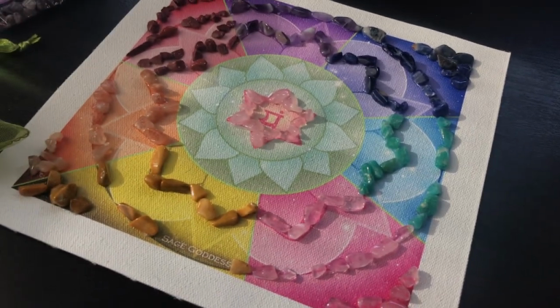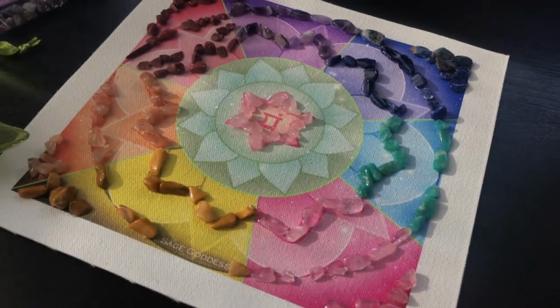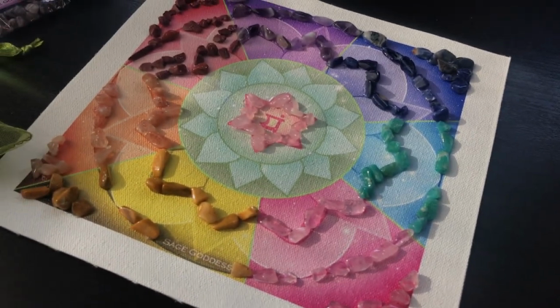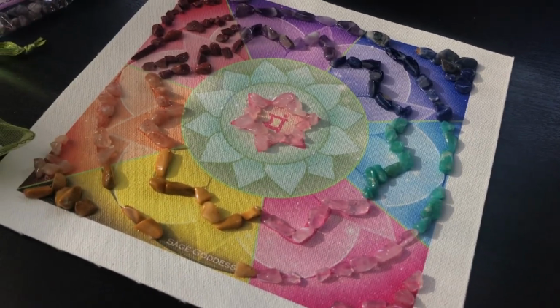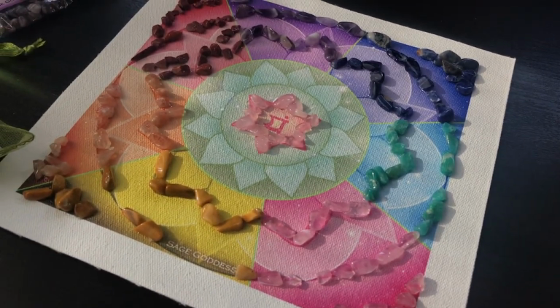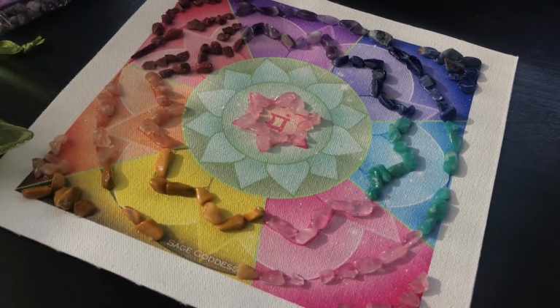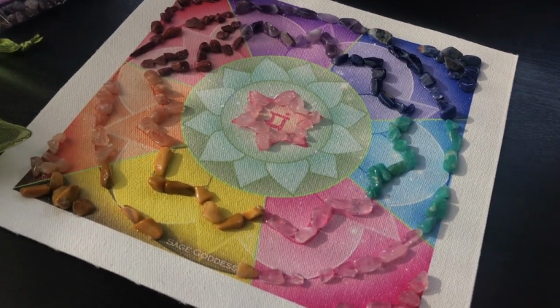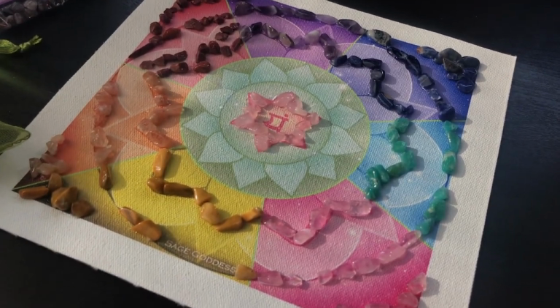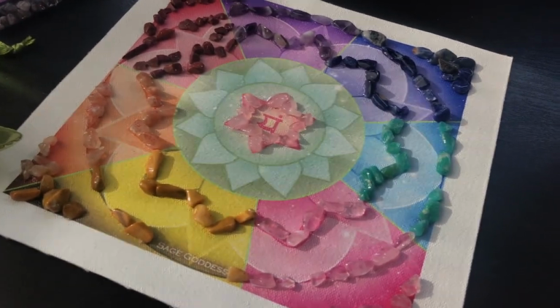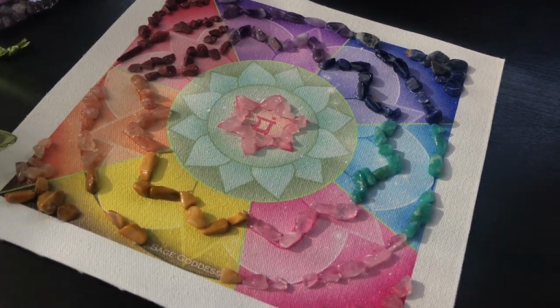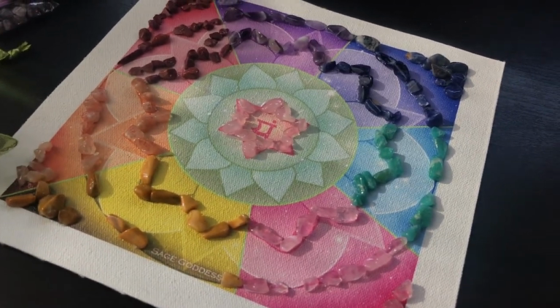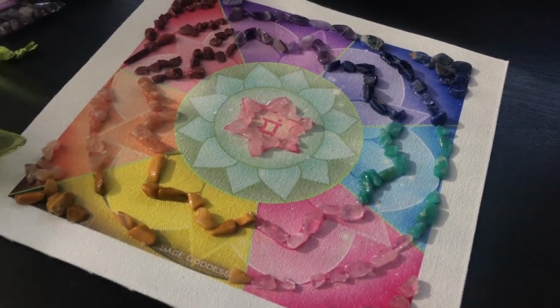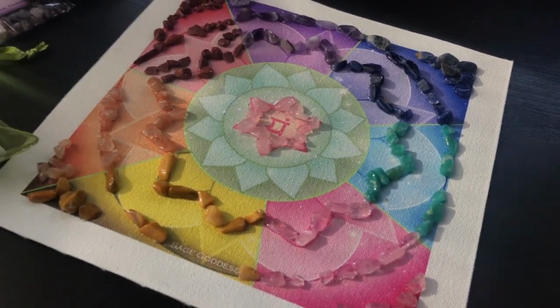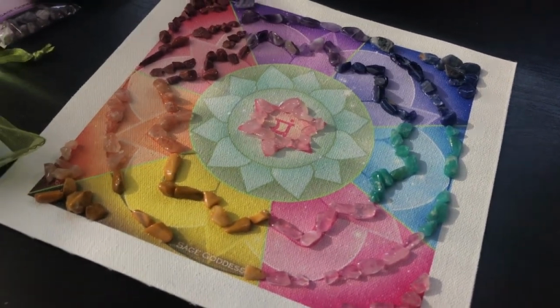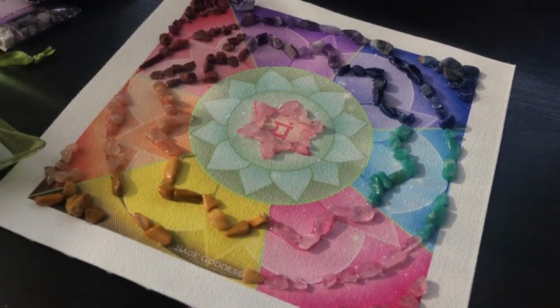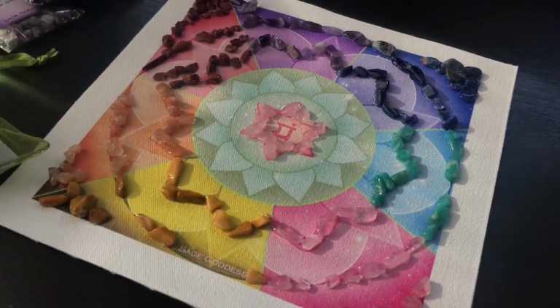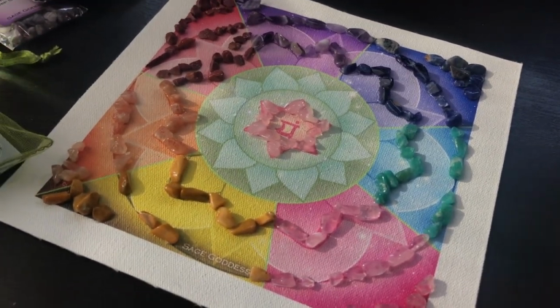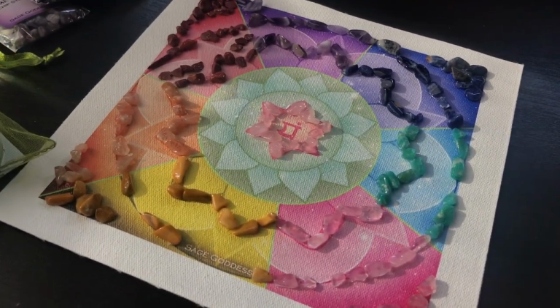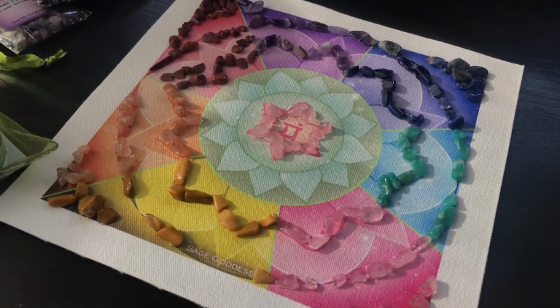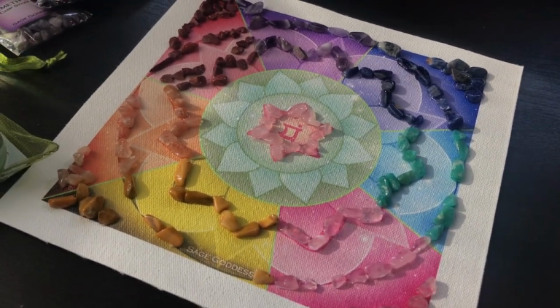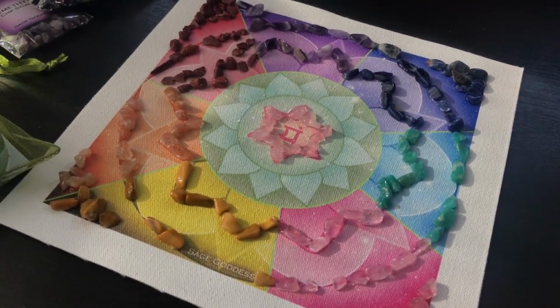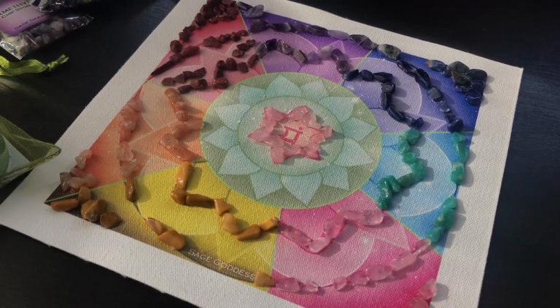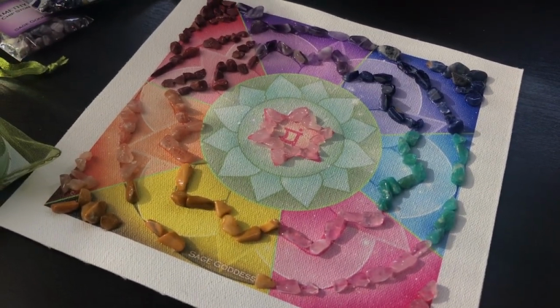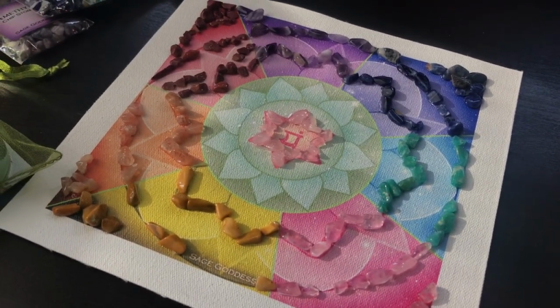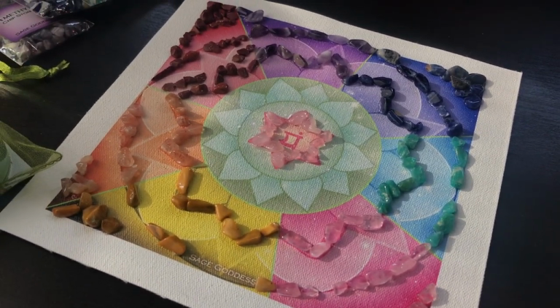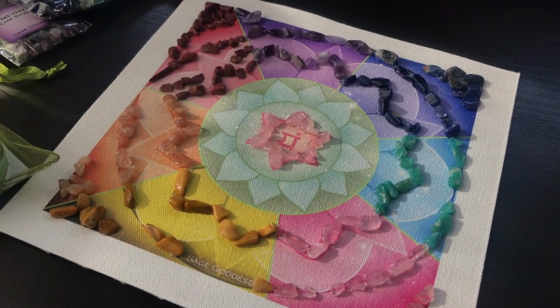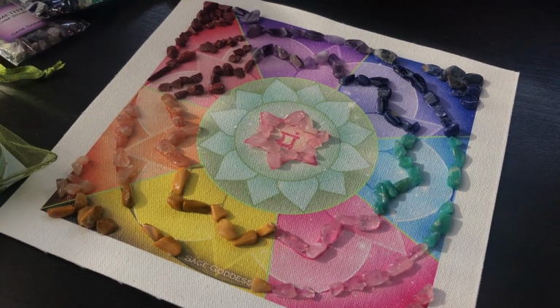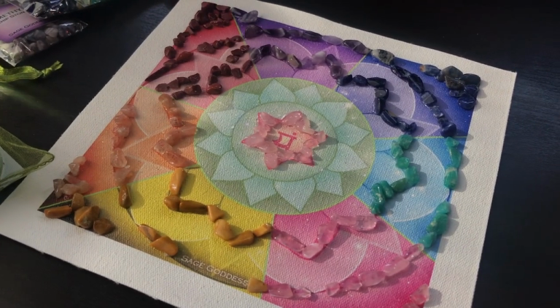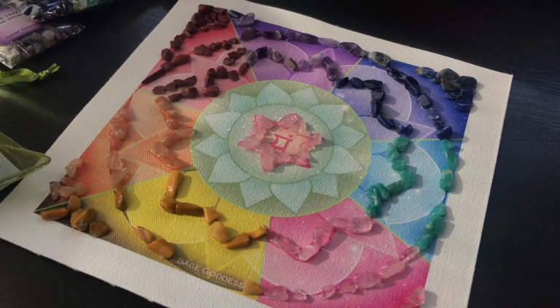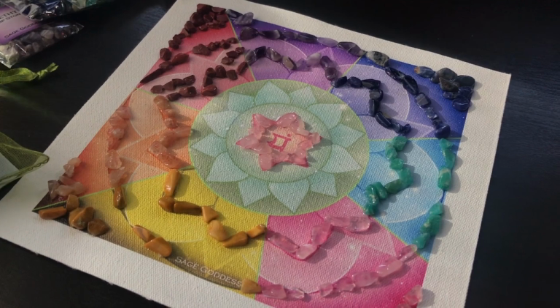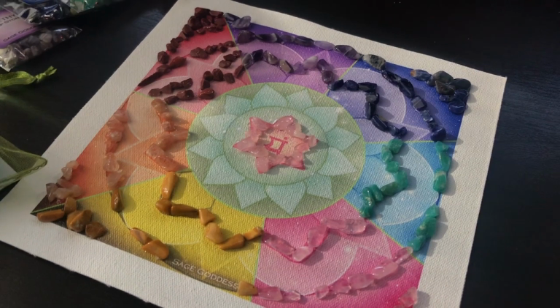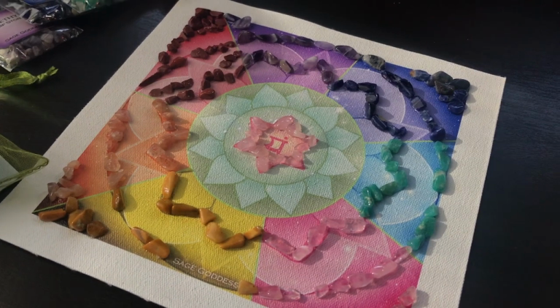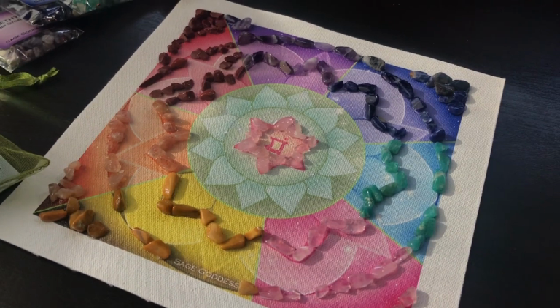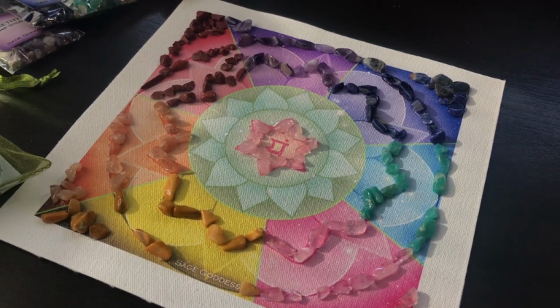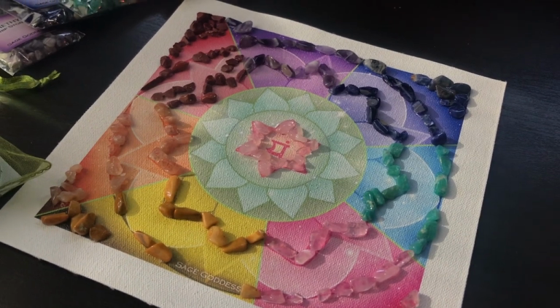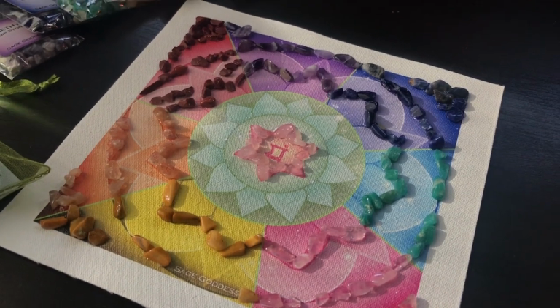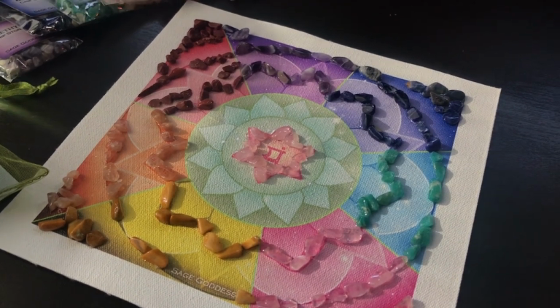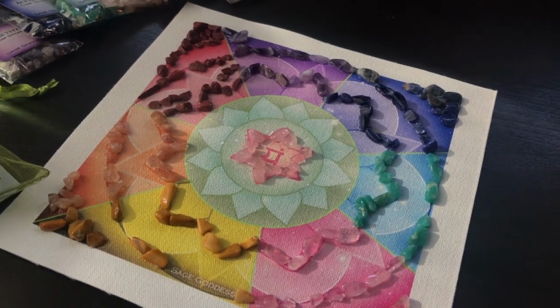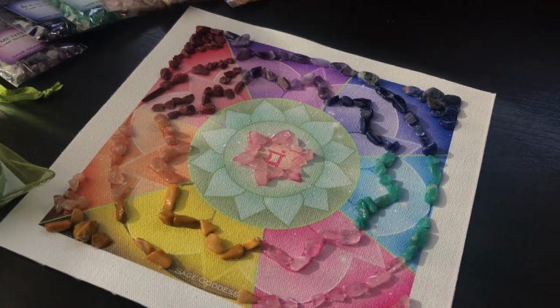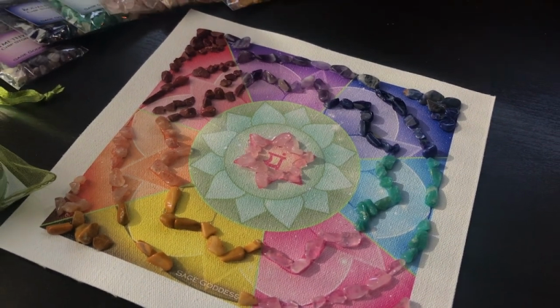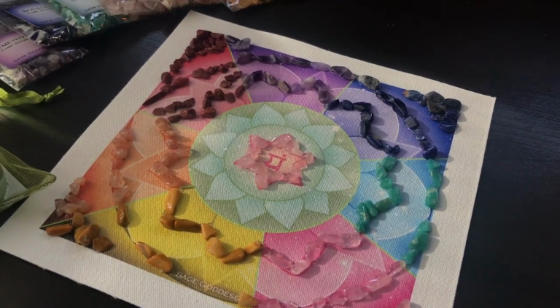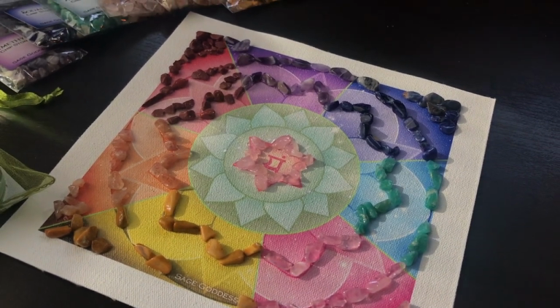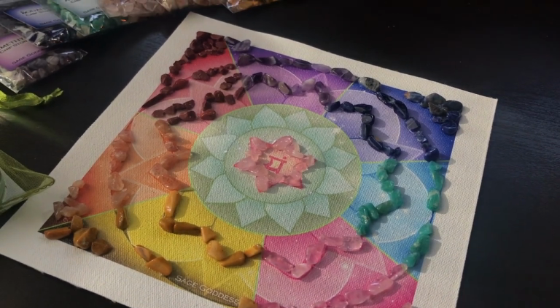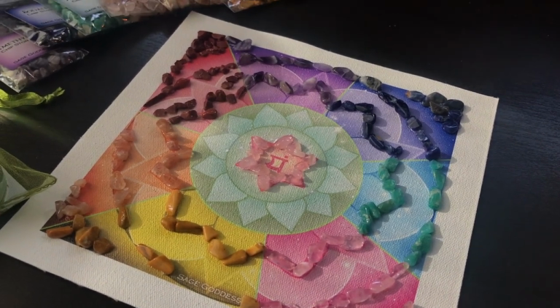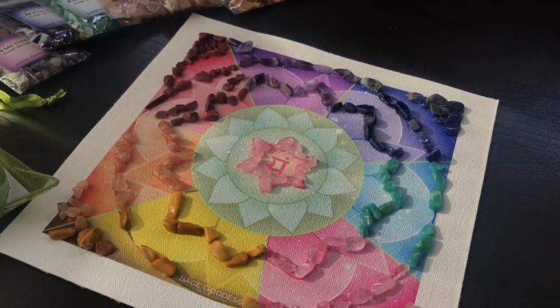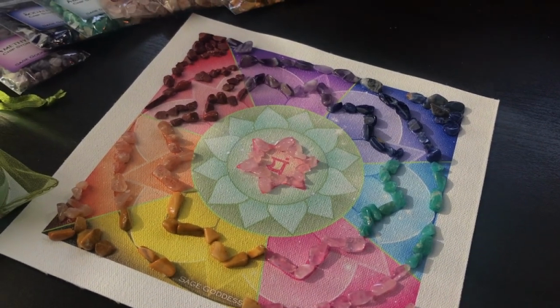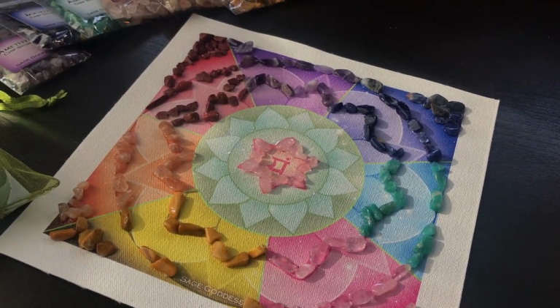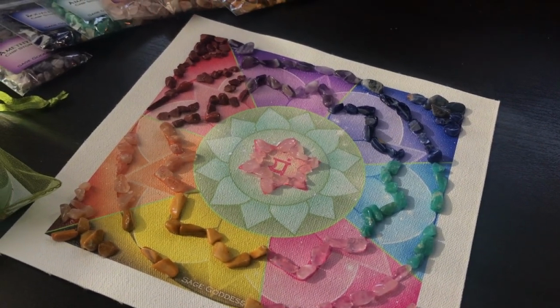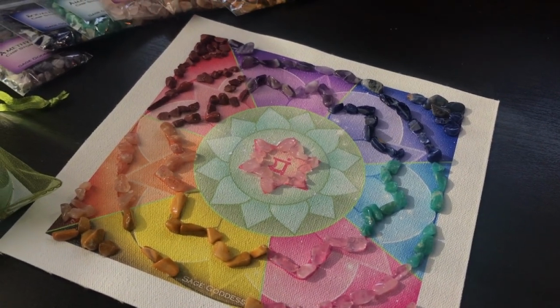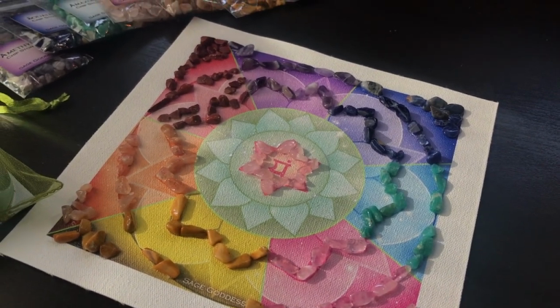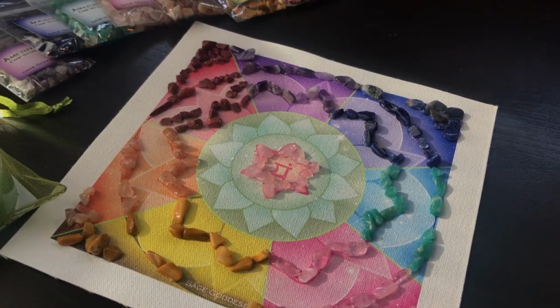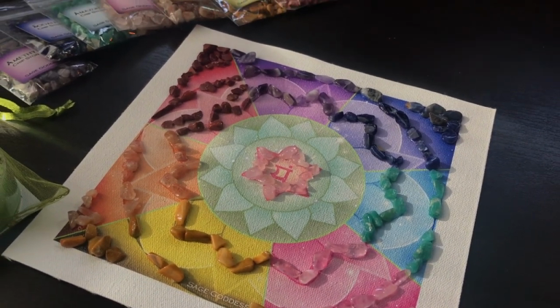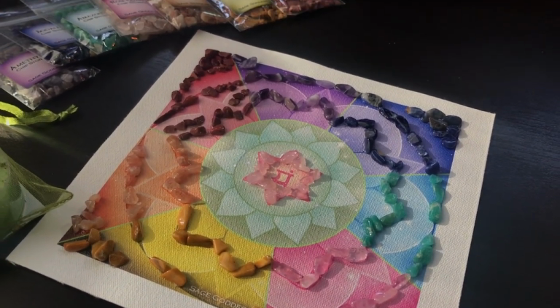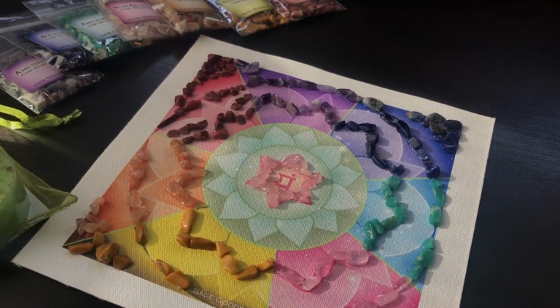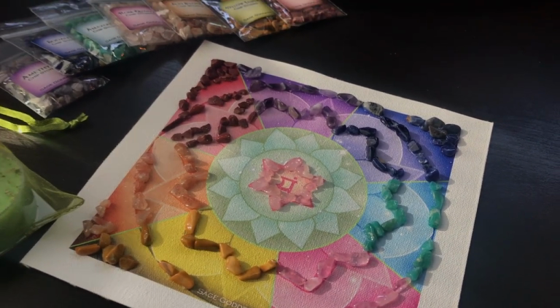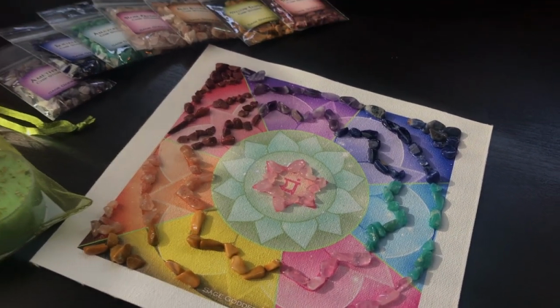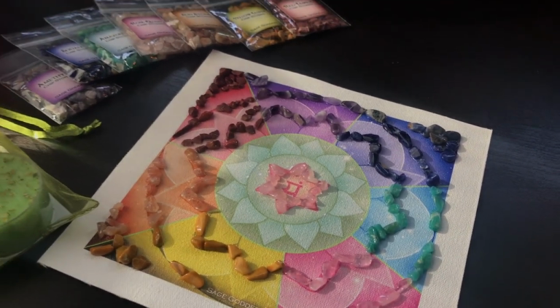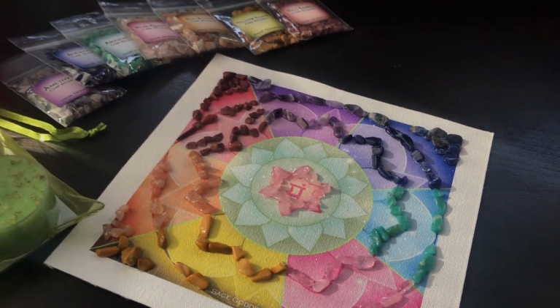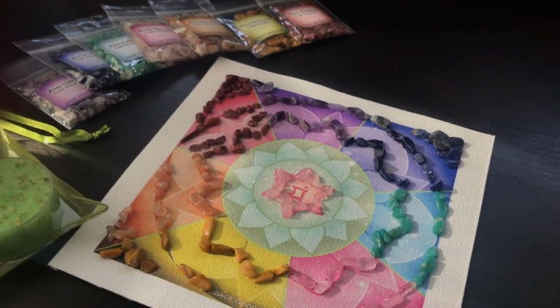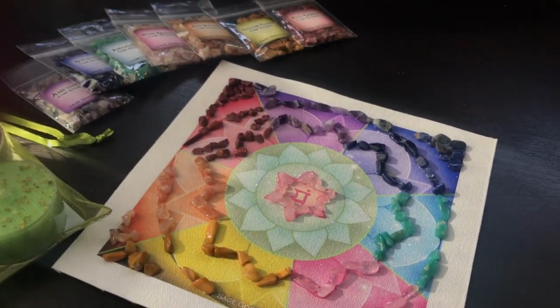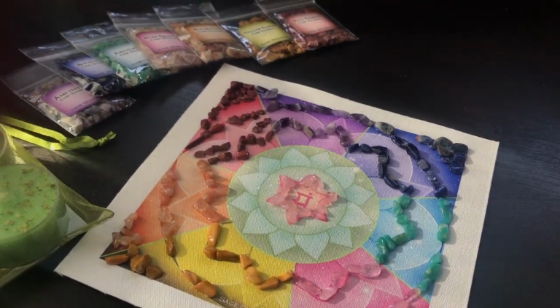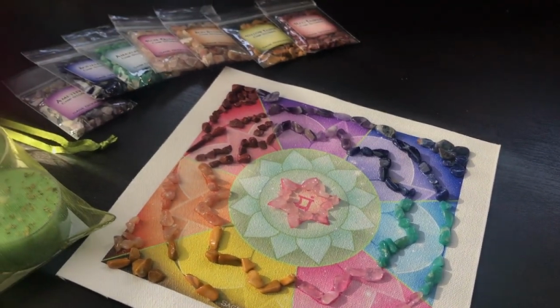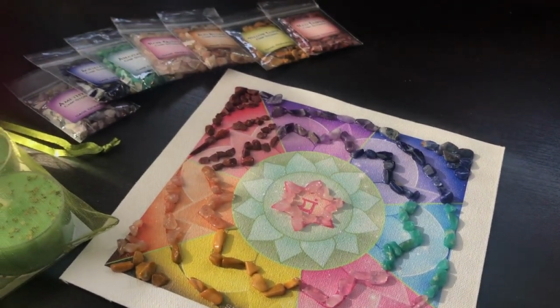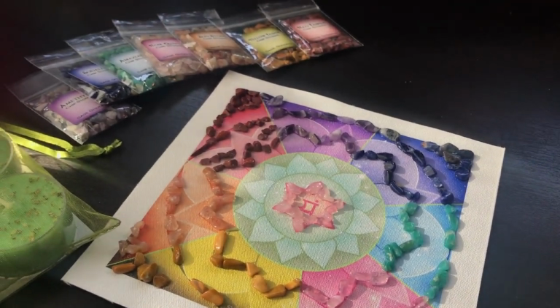The easiest, simplest love ritual and the best crafting, honestly, that we've offered you in a long time.